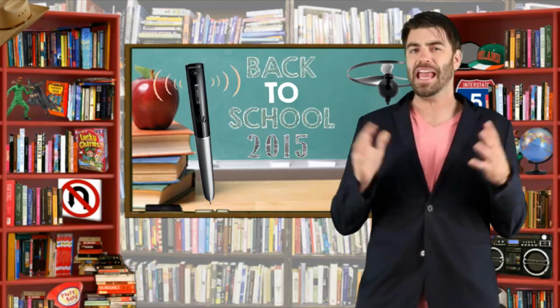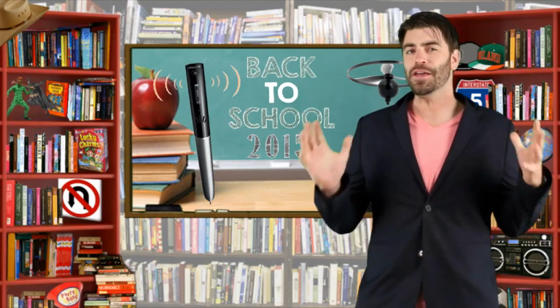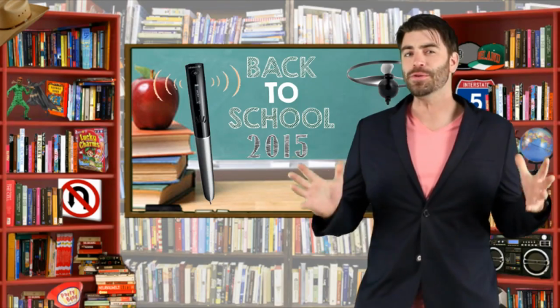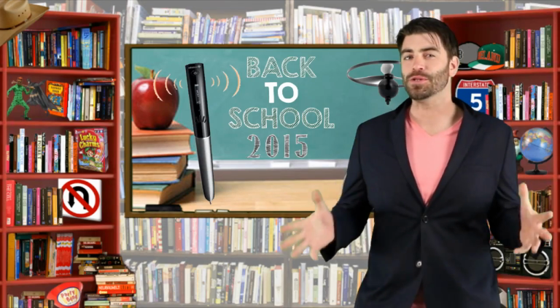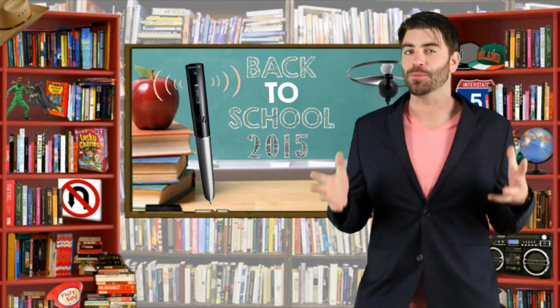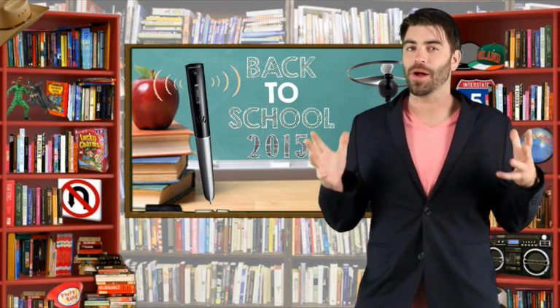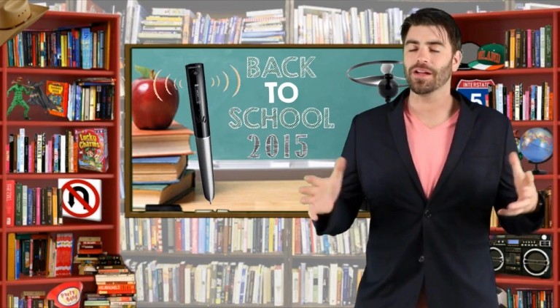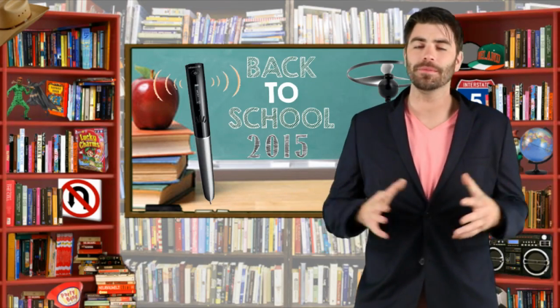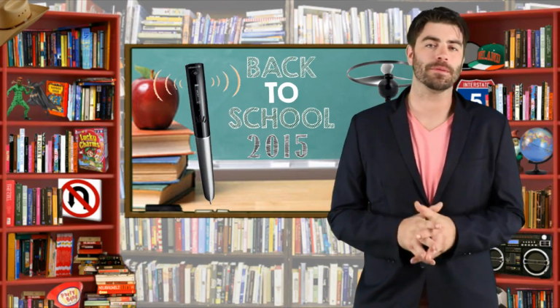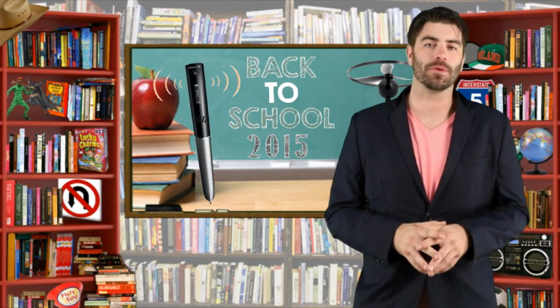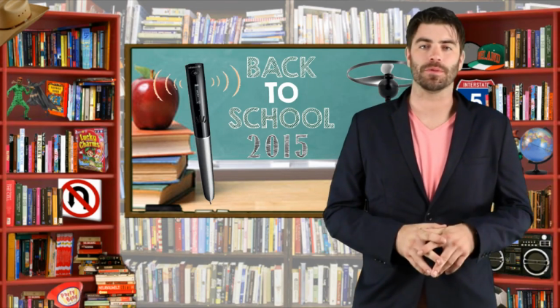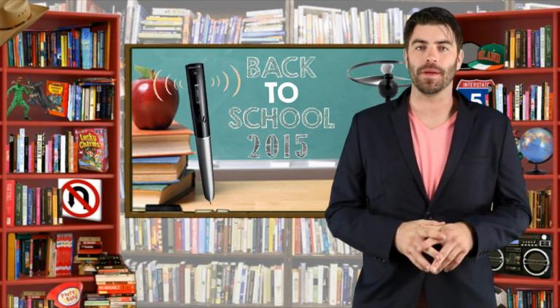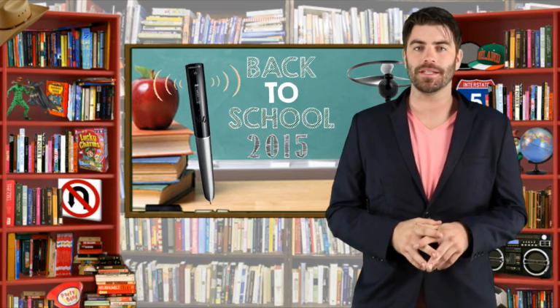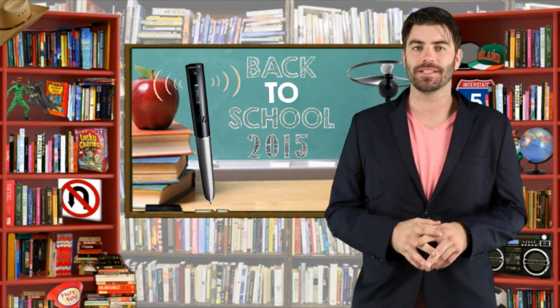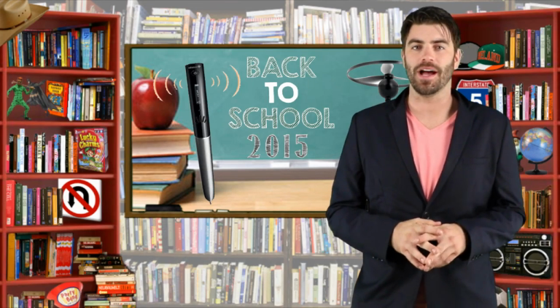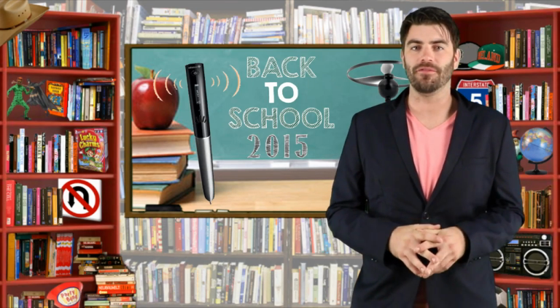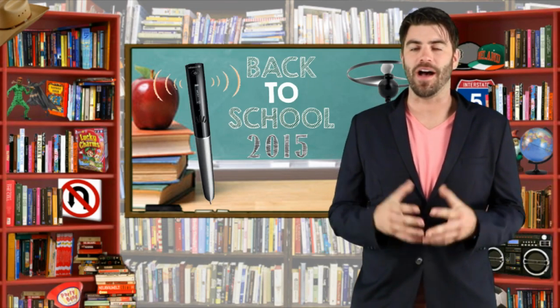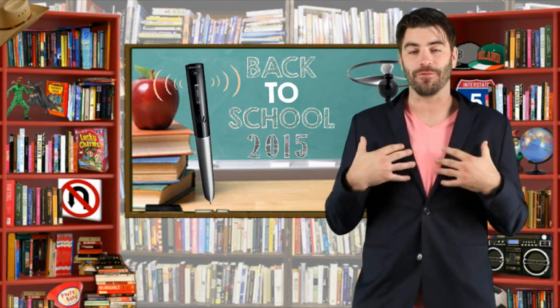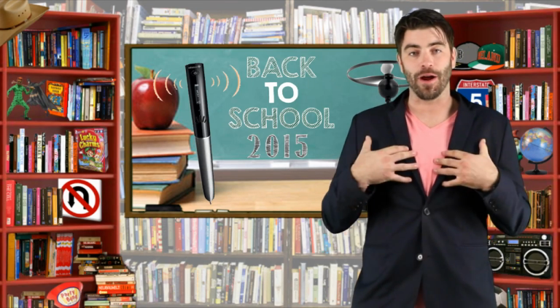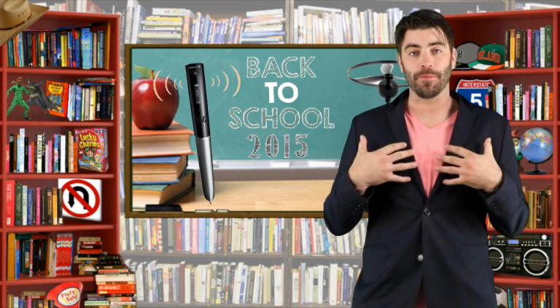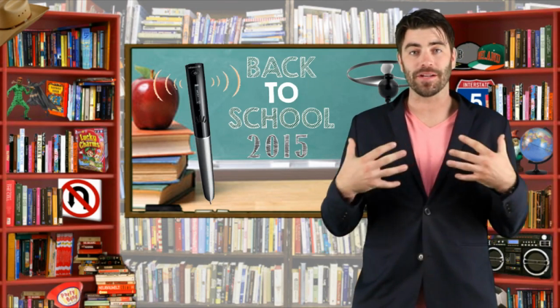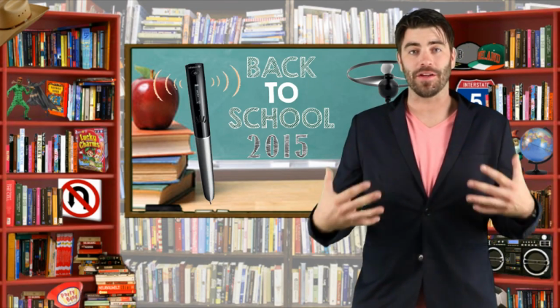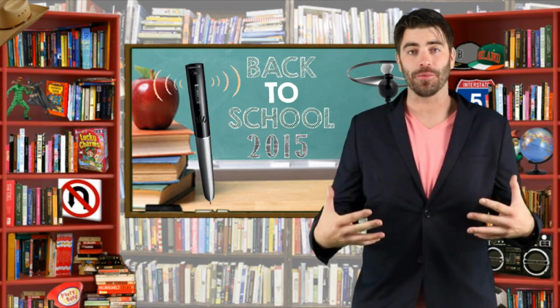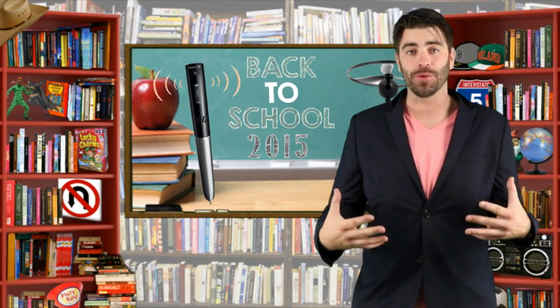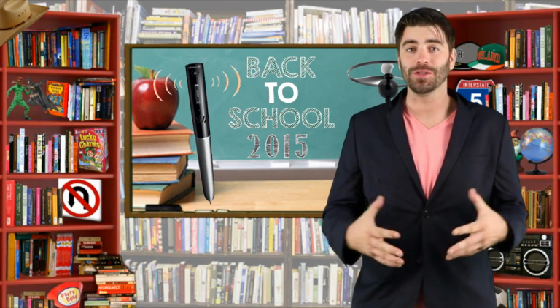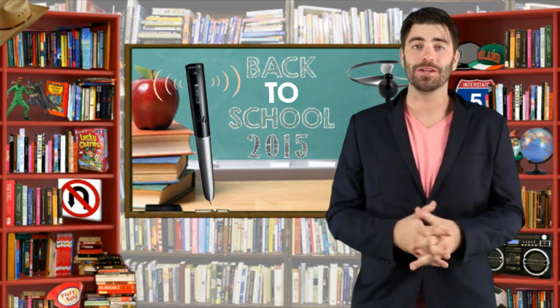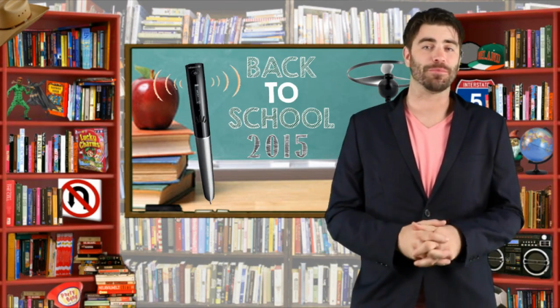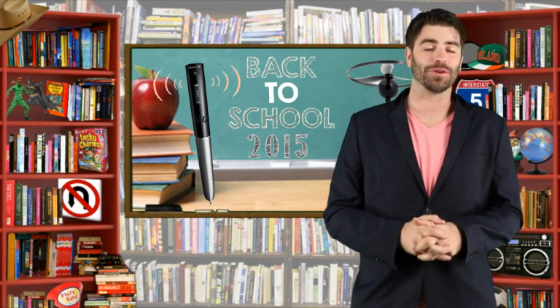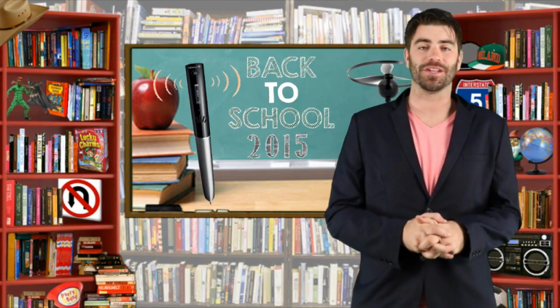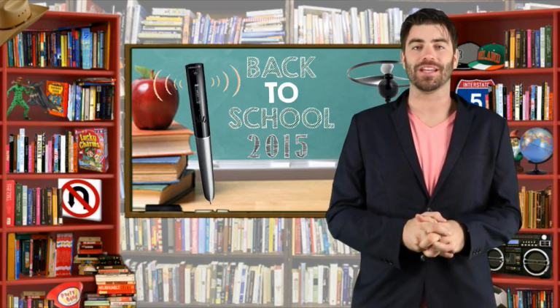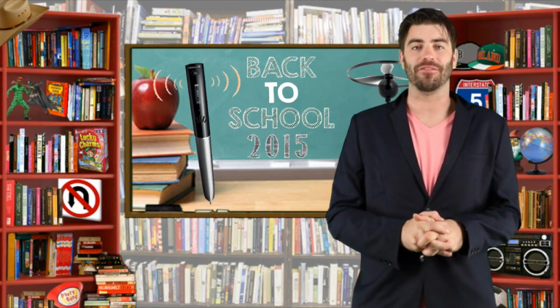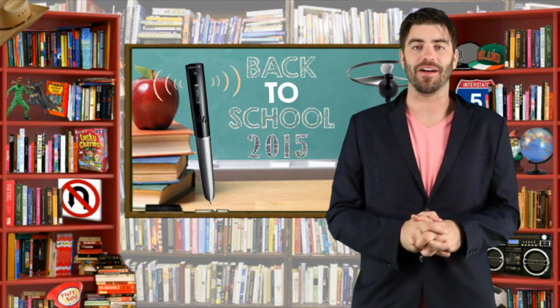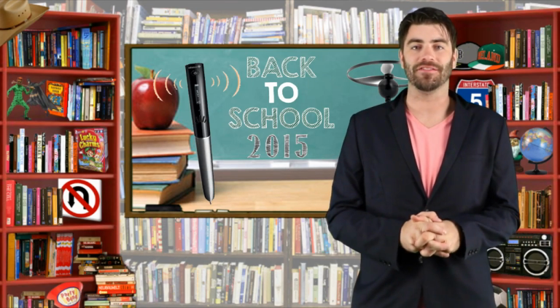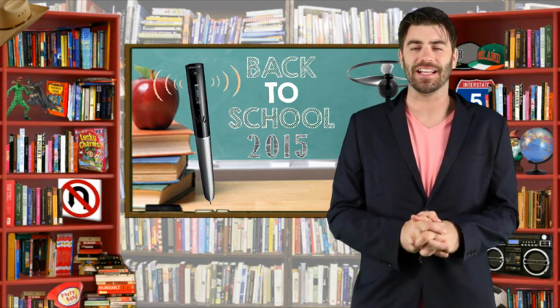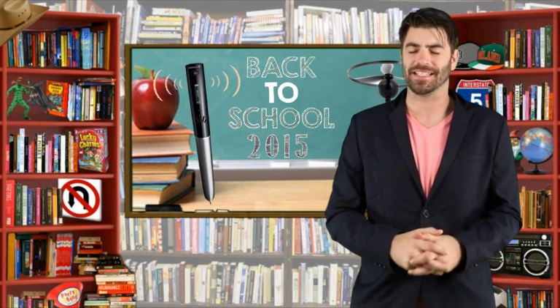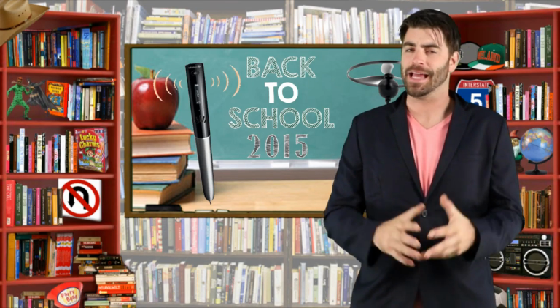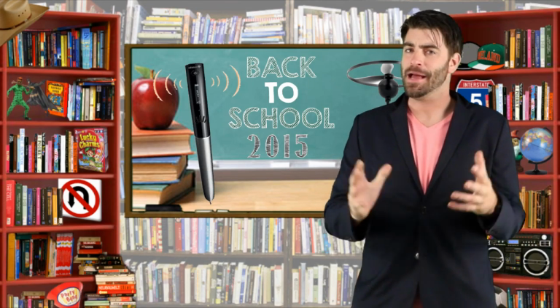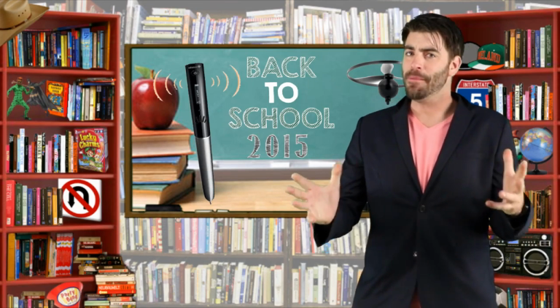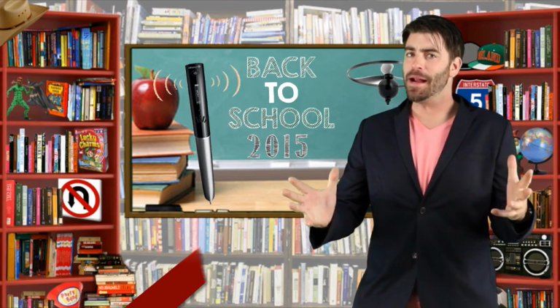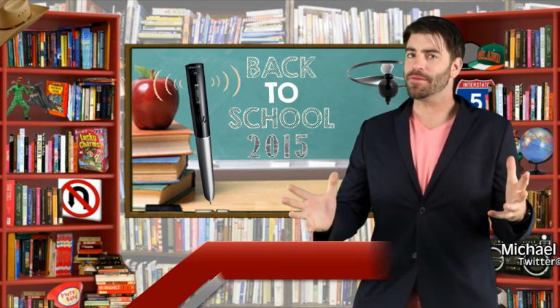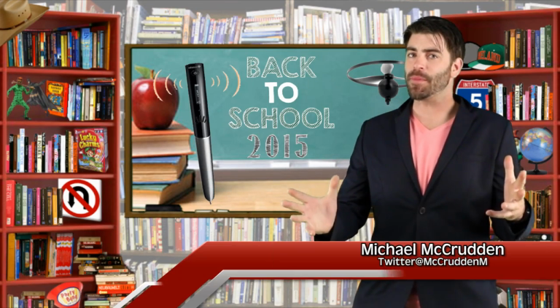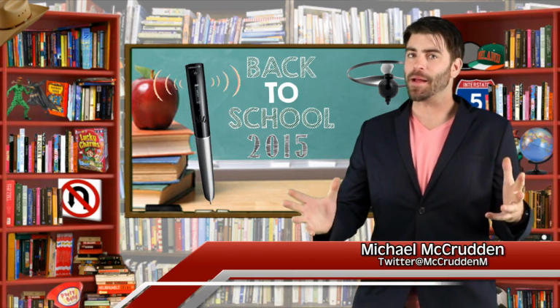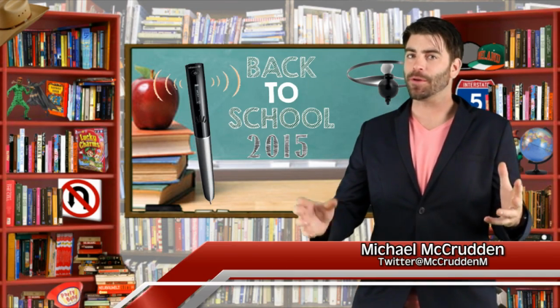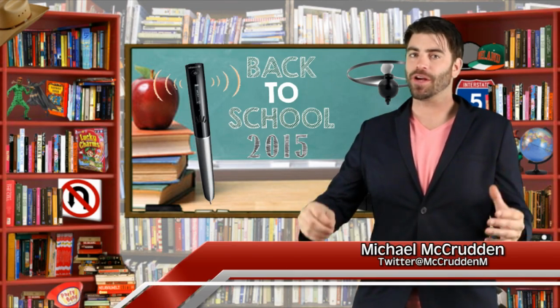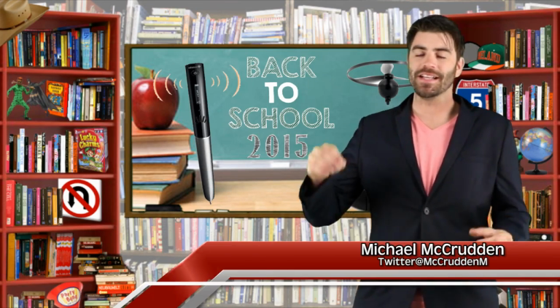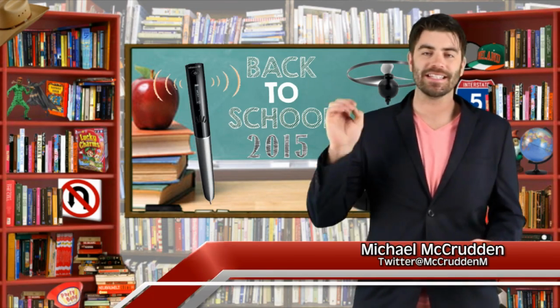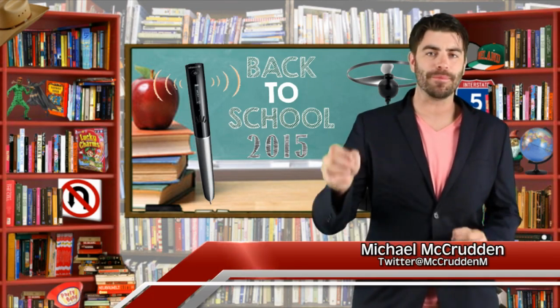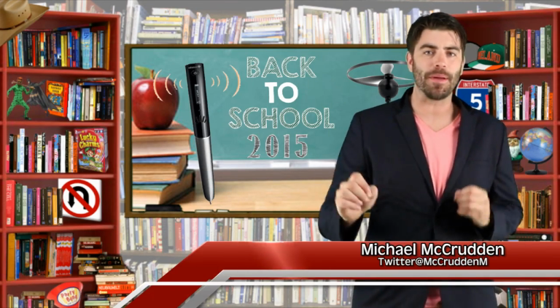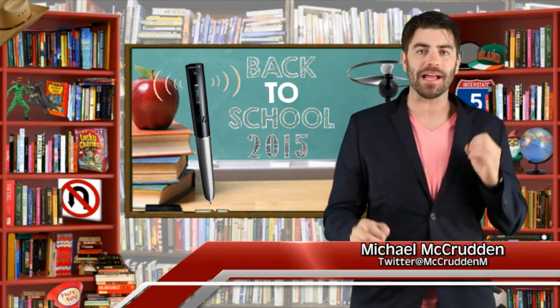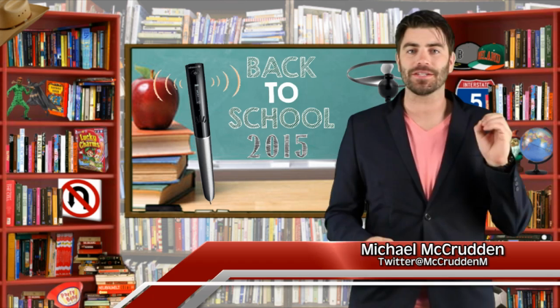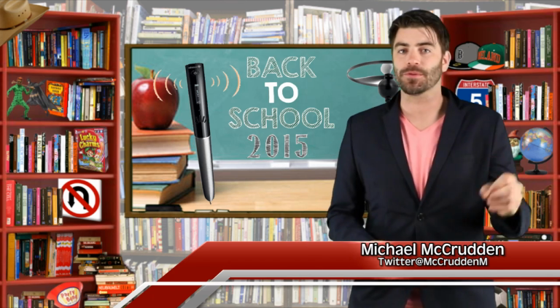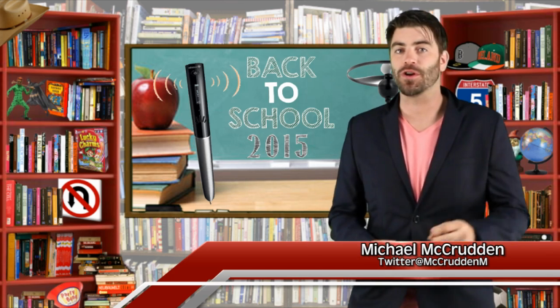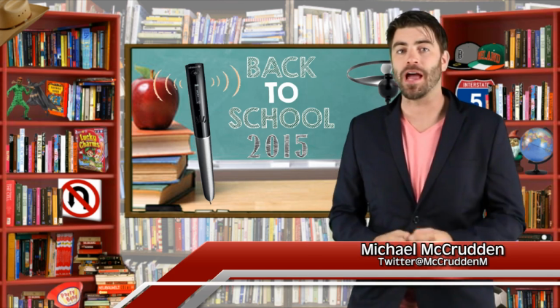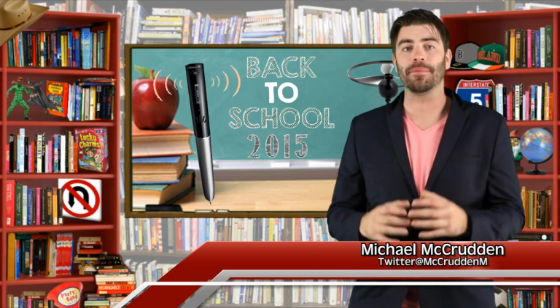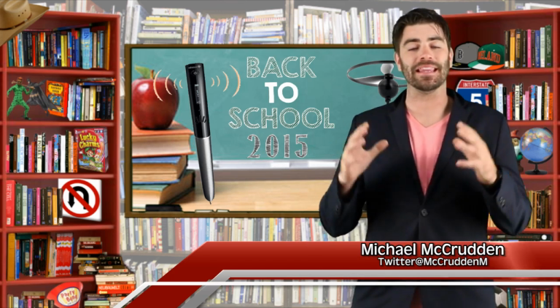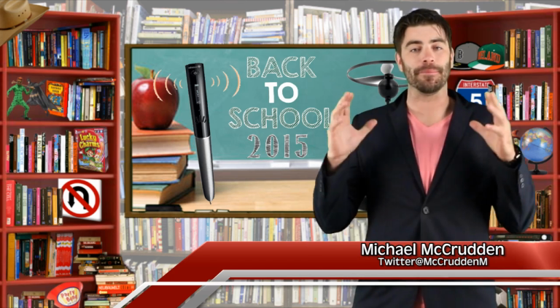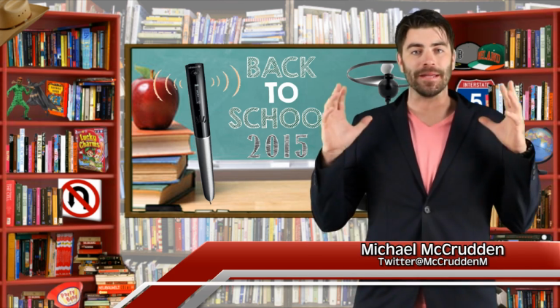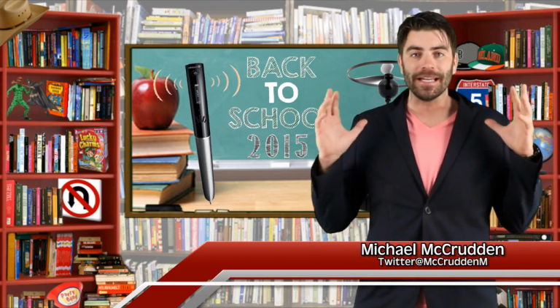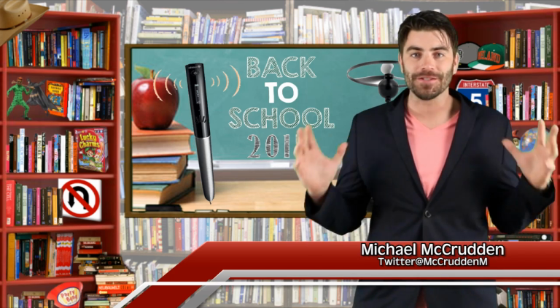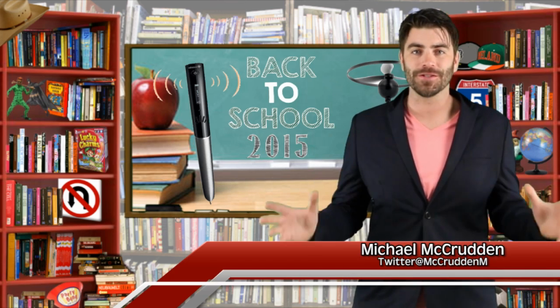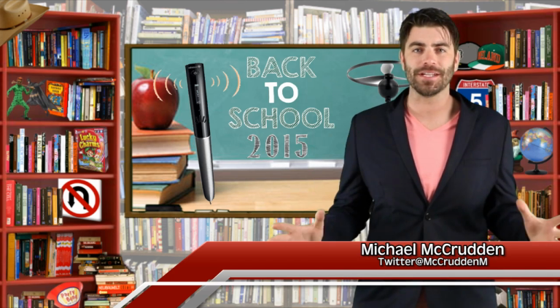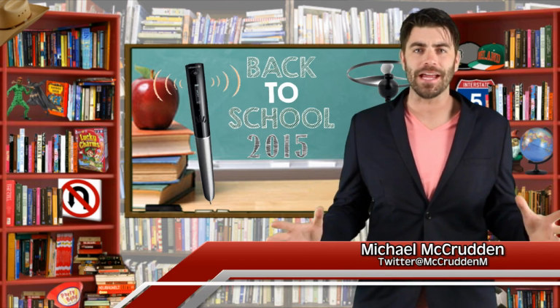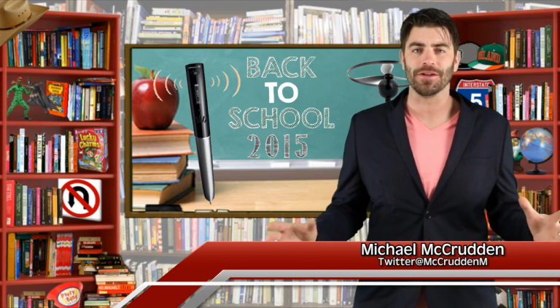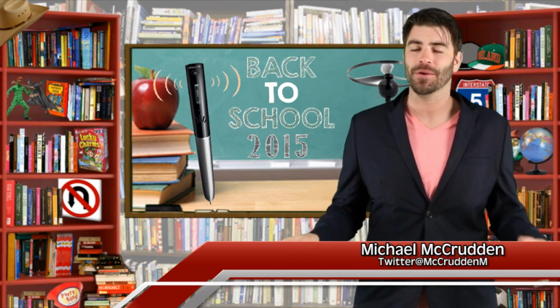Hey YouTube, welcome to the most amazing top 5, where I break down the world in a brilliant top 5 list. My name is Michael McCrudden, sit back, subscribe and let me entertain you.